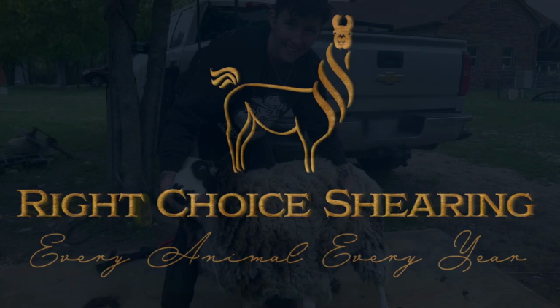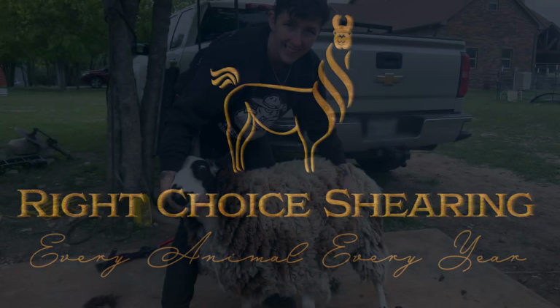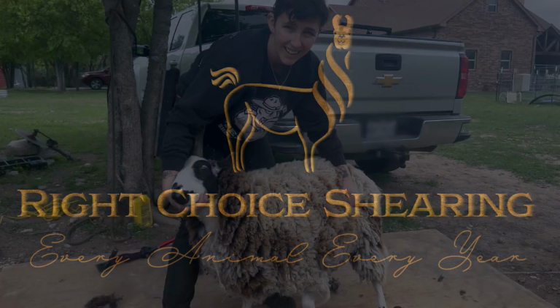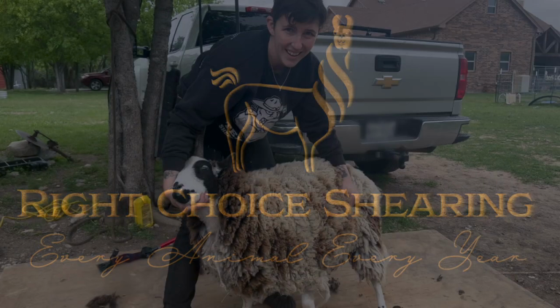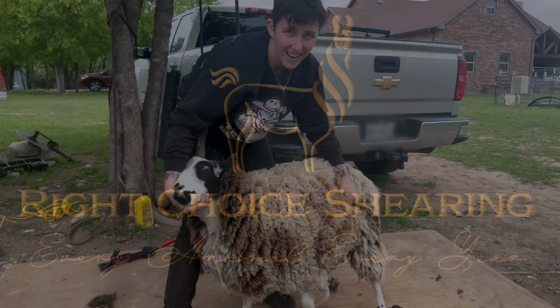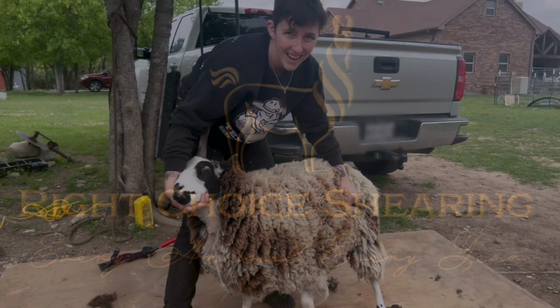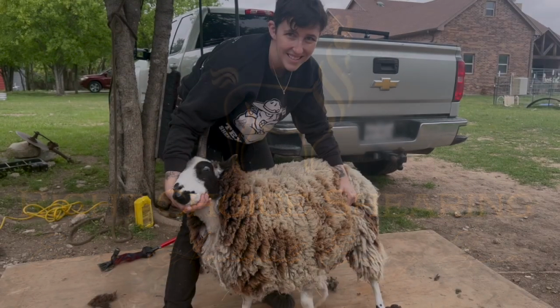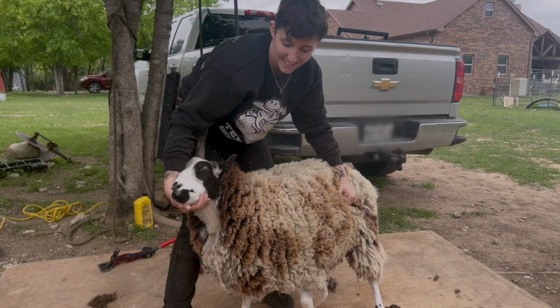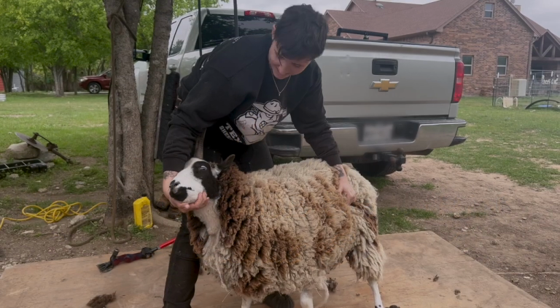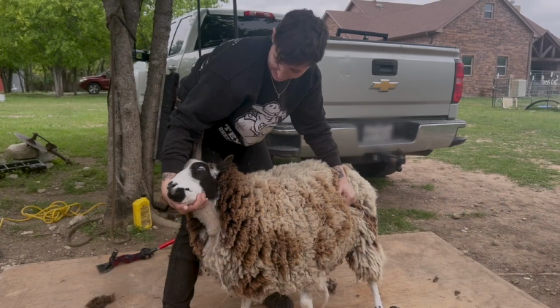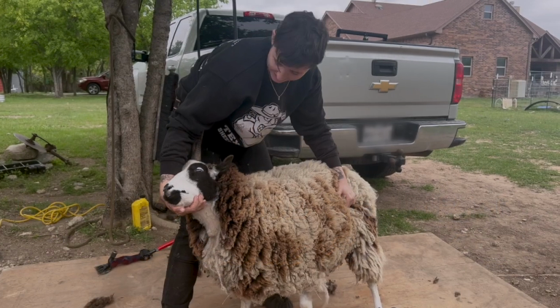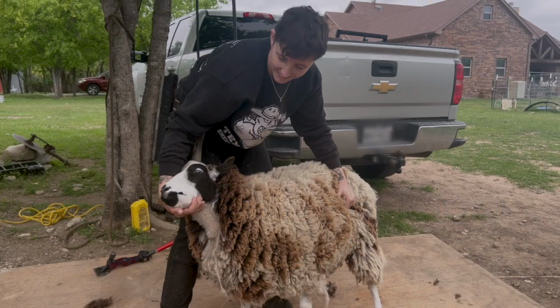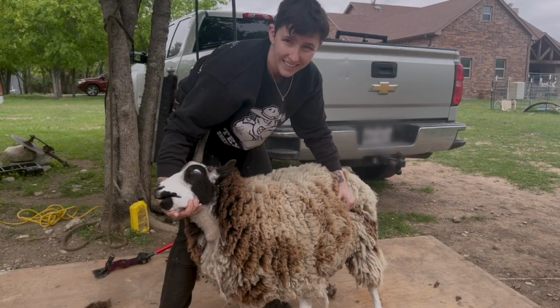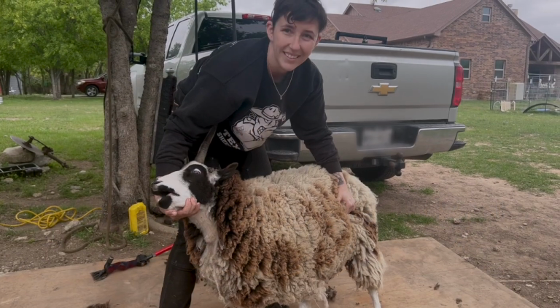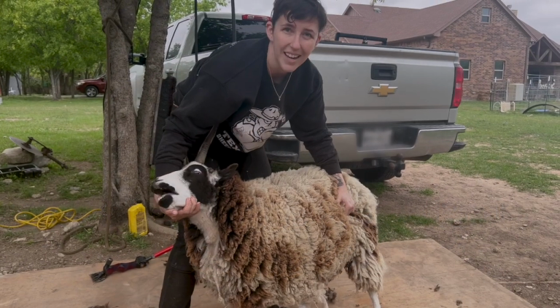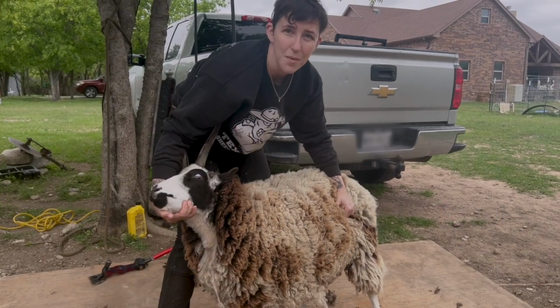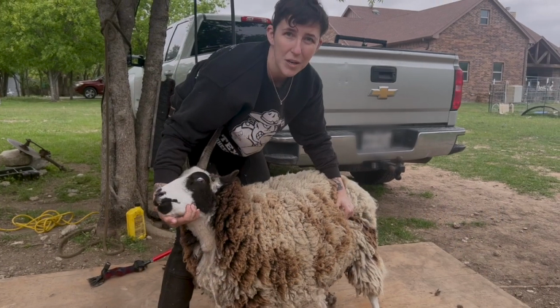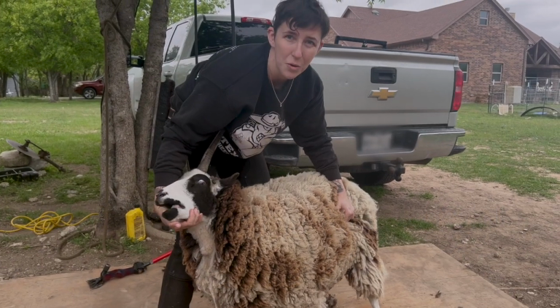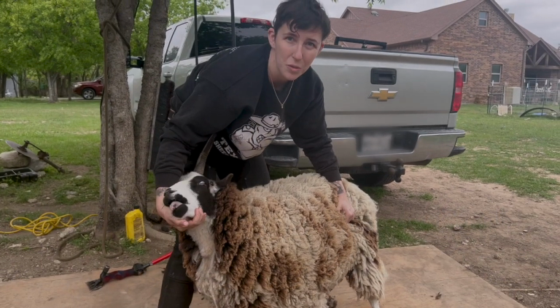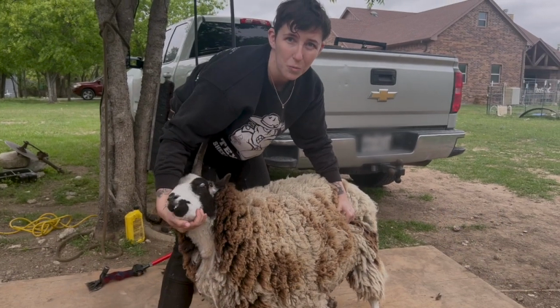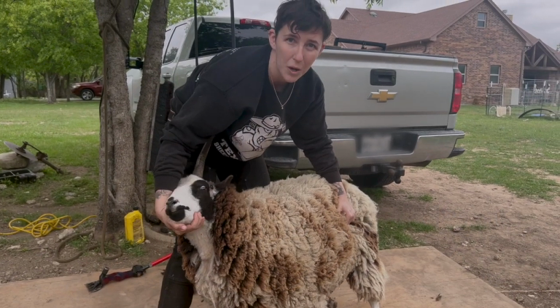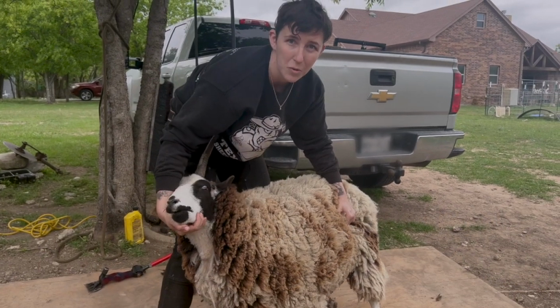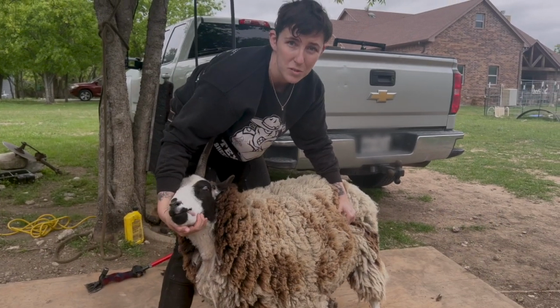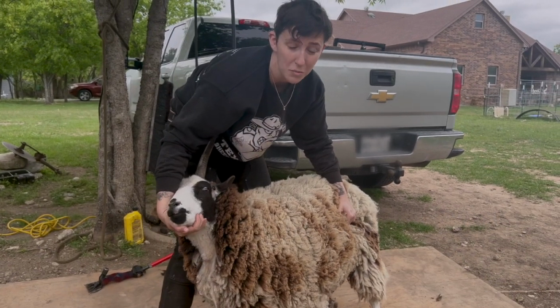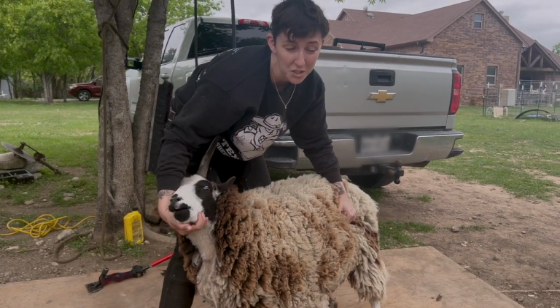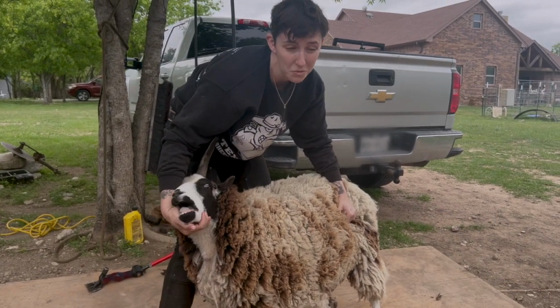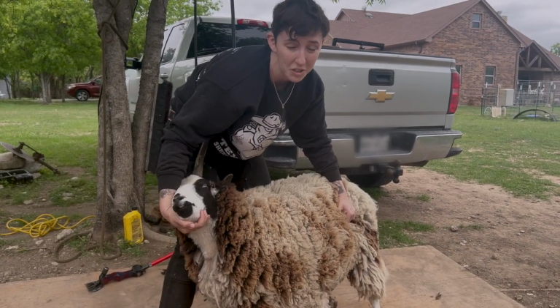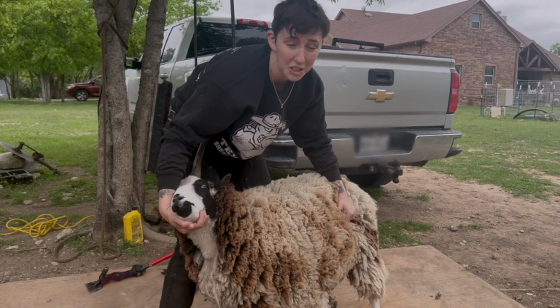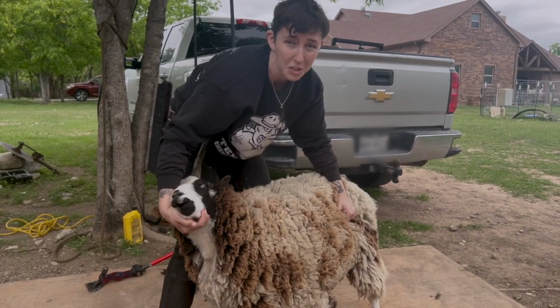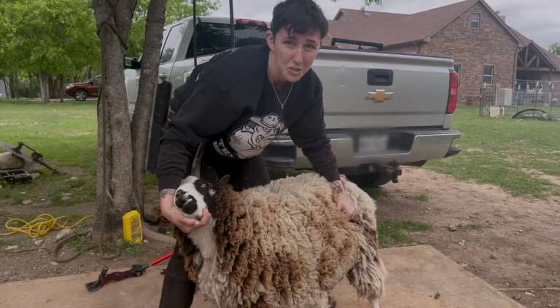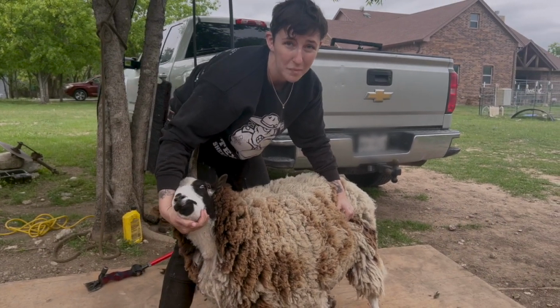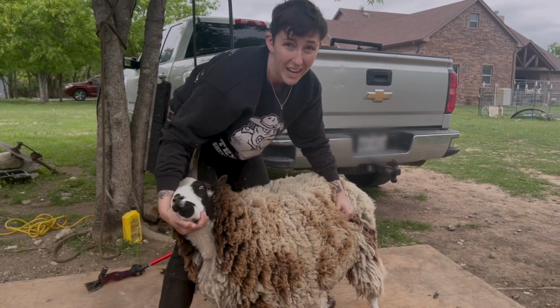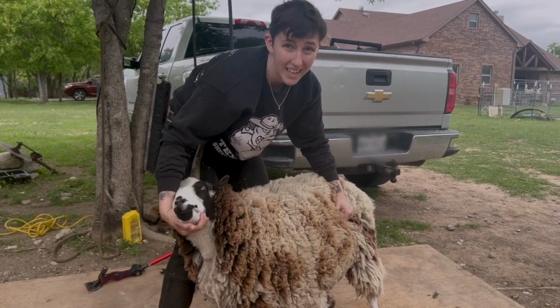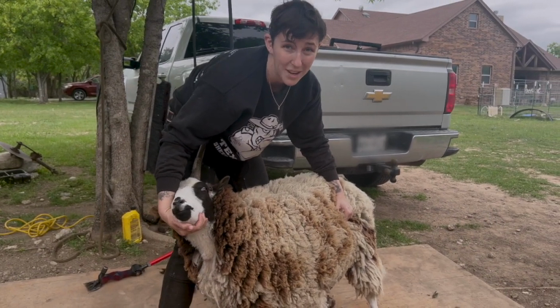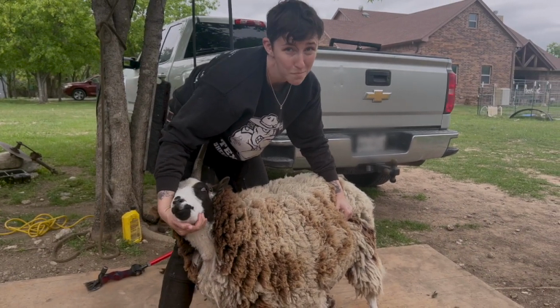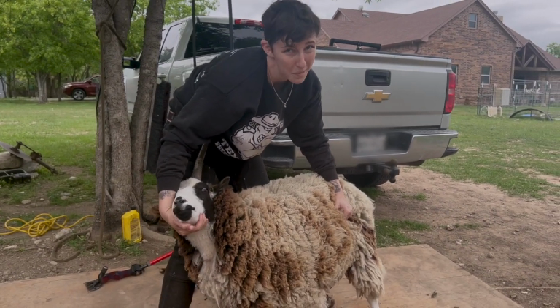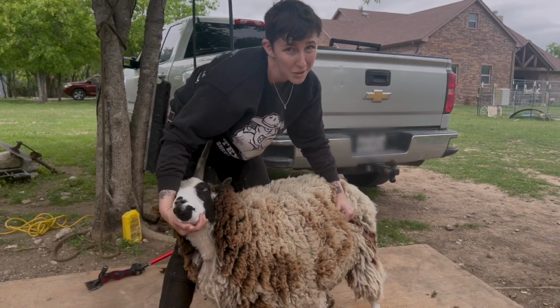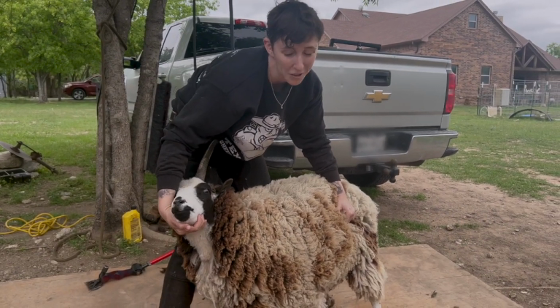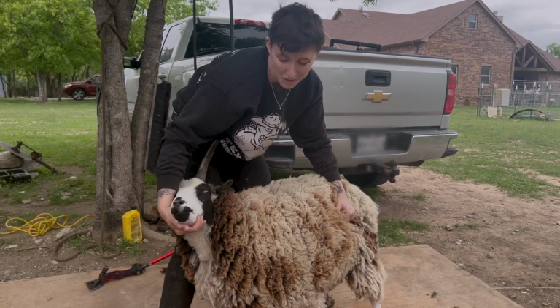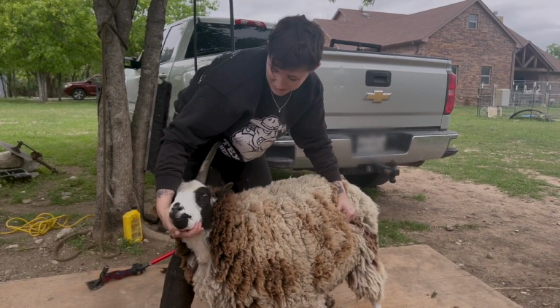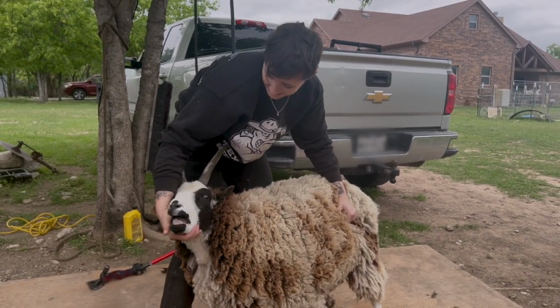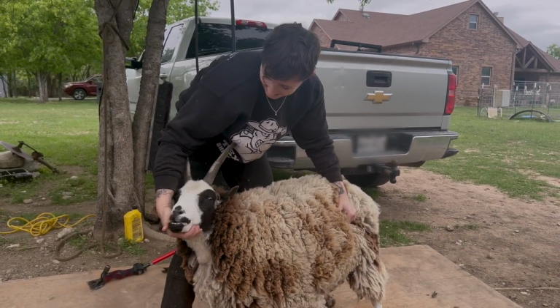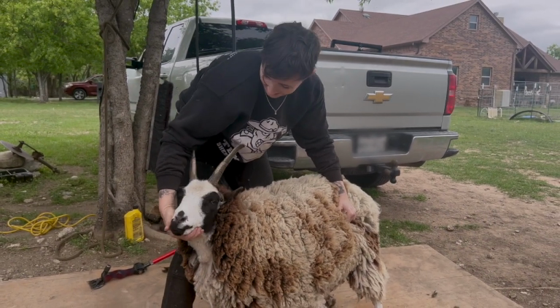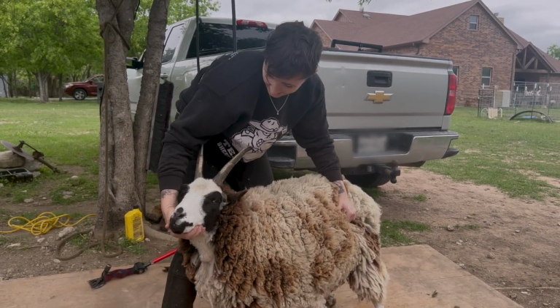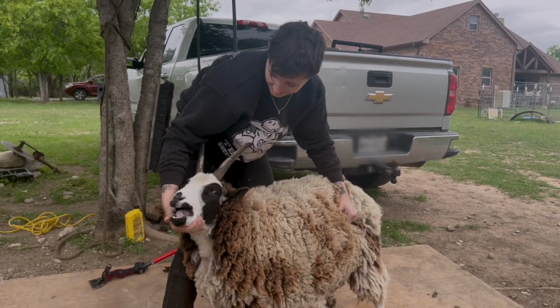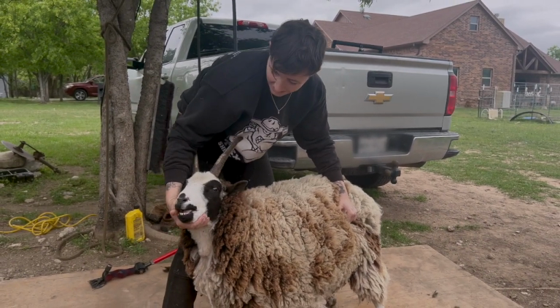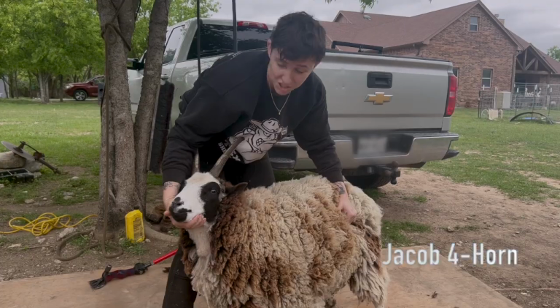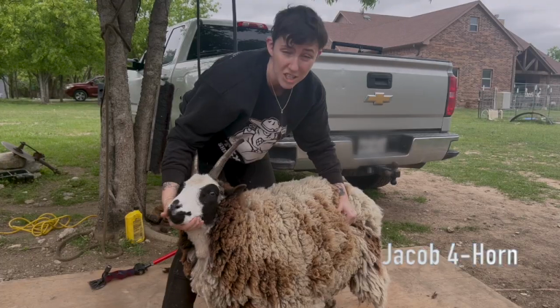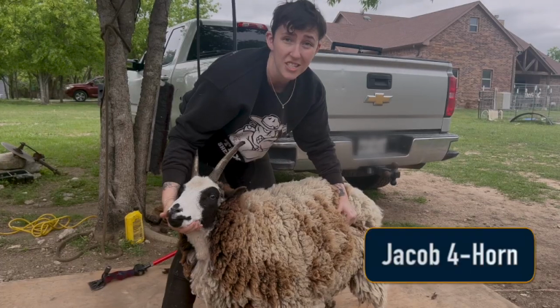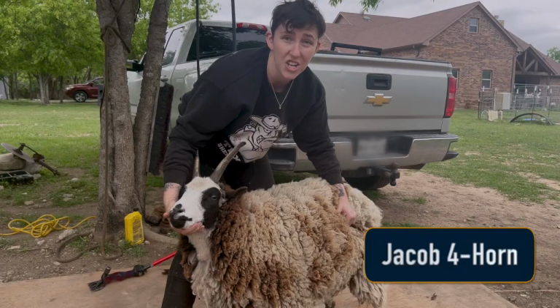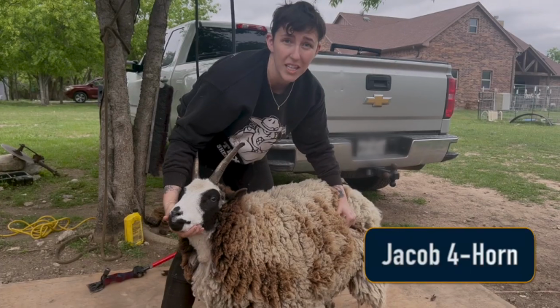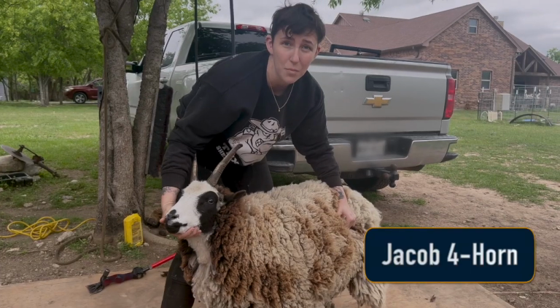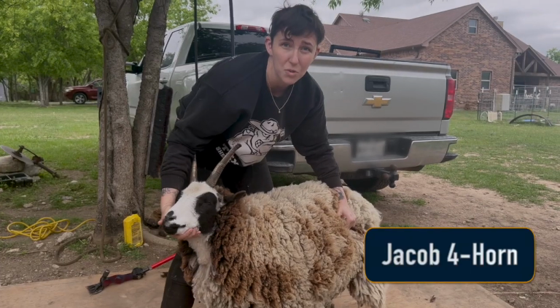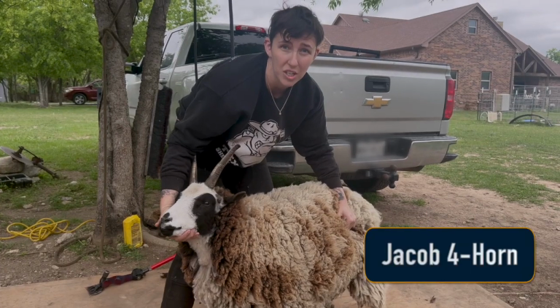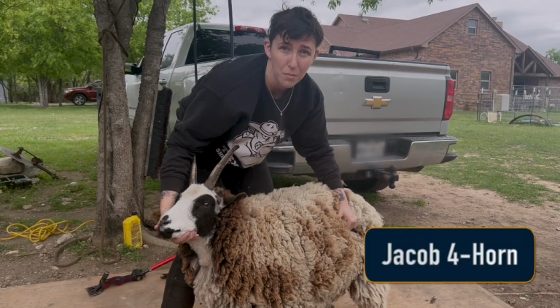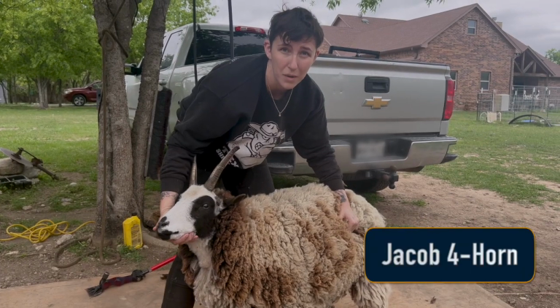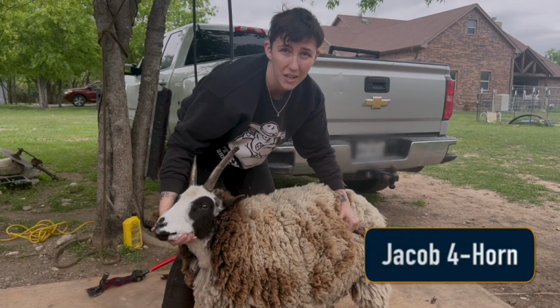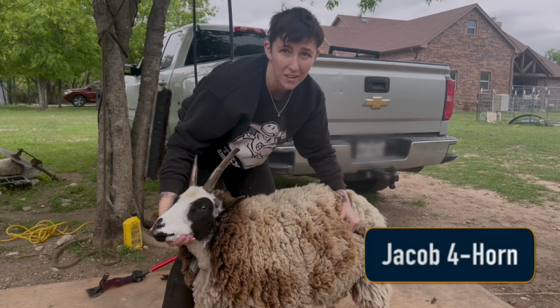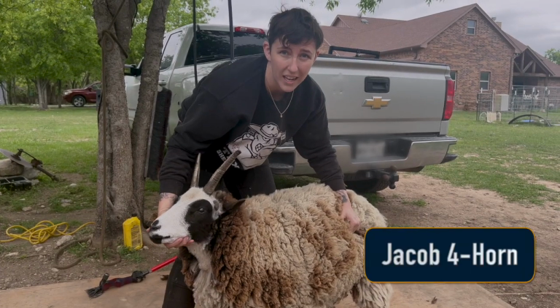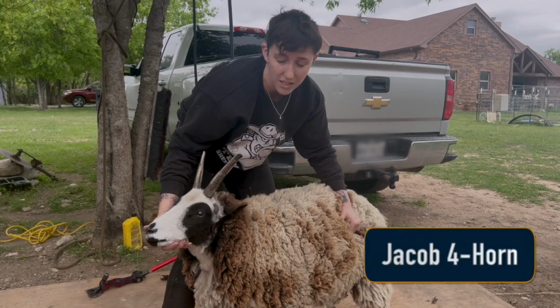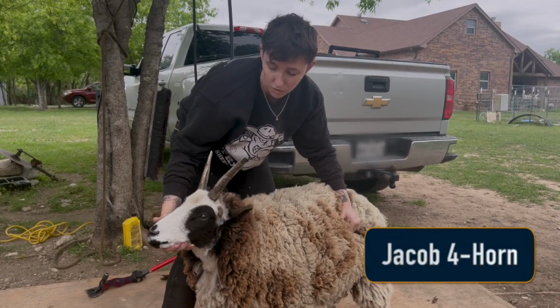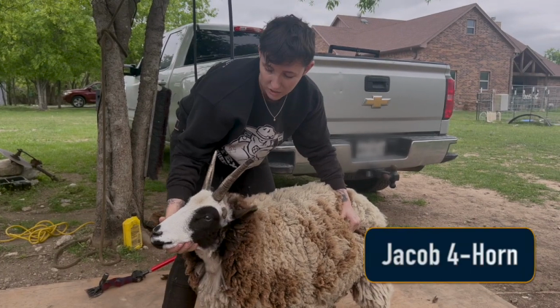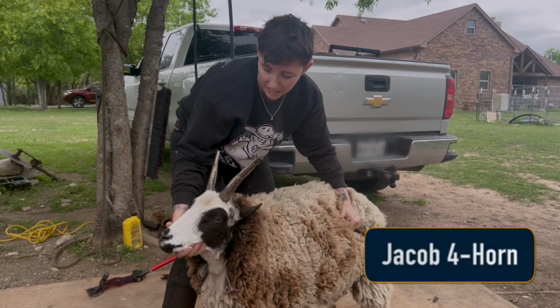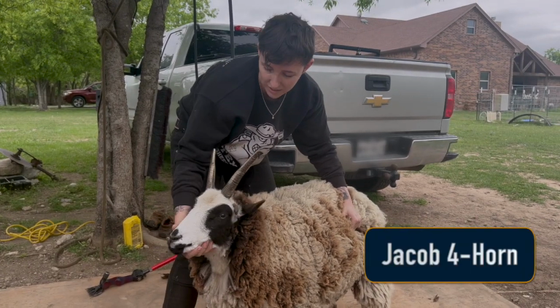Hey guys, it's Katie and I'm here with Rose, which is really close to my name. Rose is a Jacob sheep here in Azle, Texas.